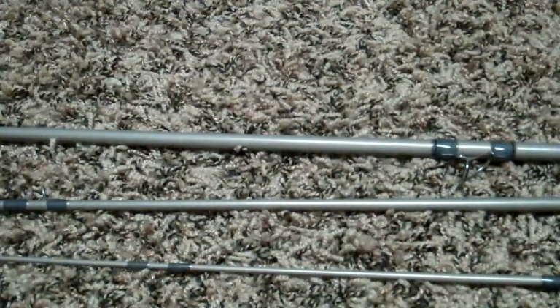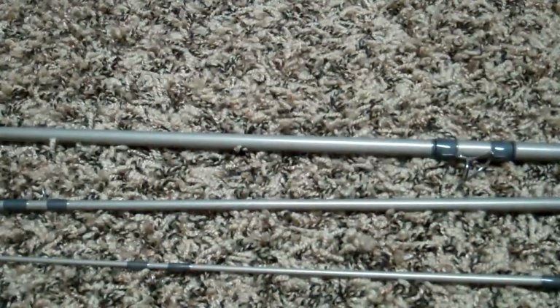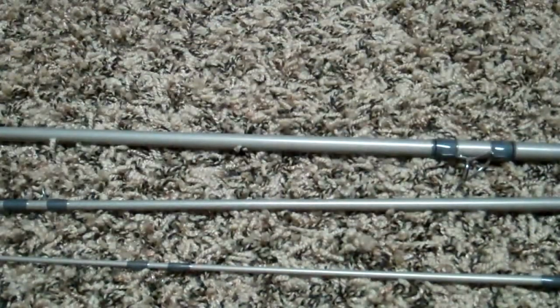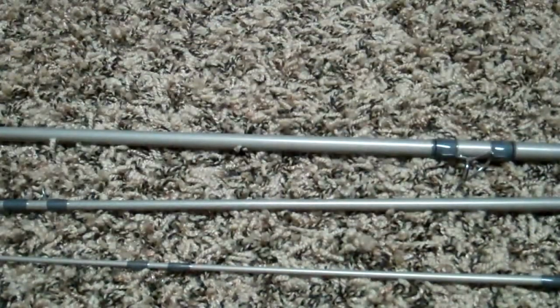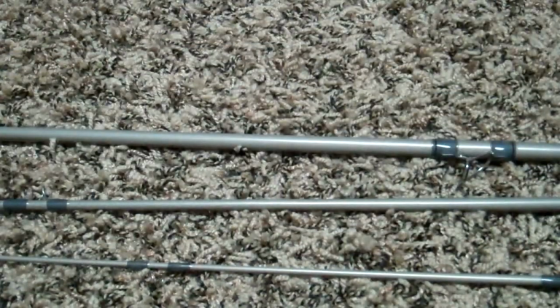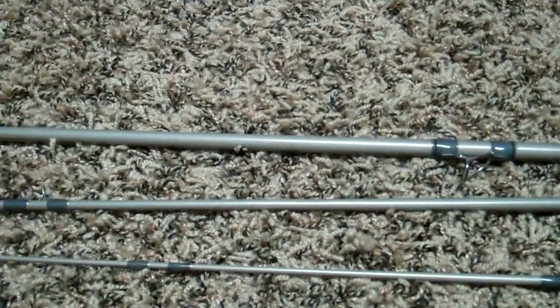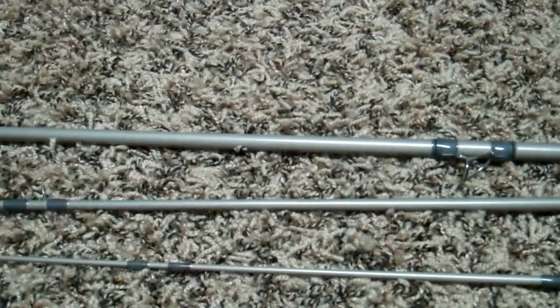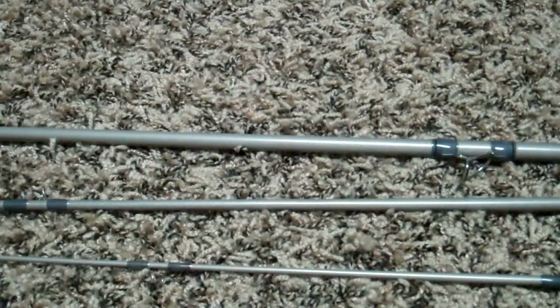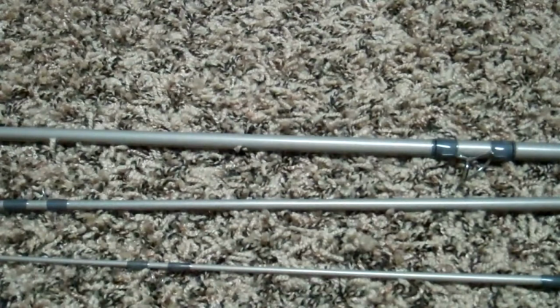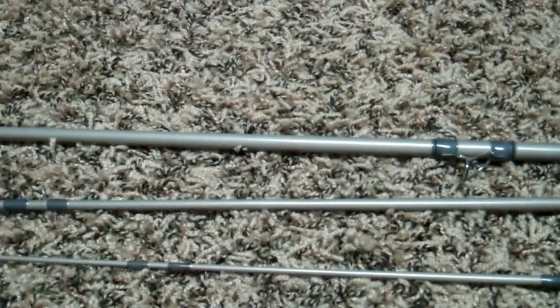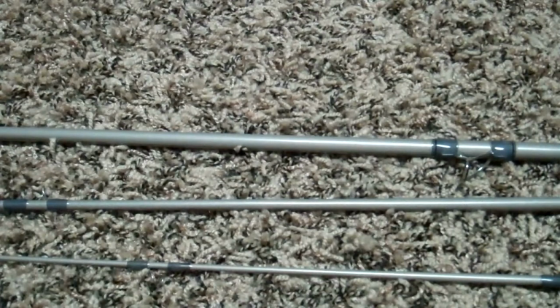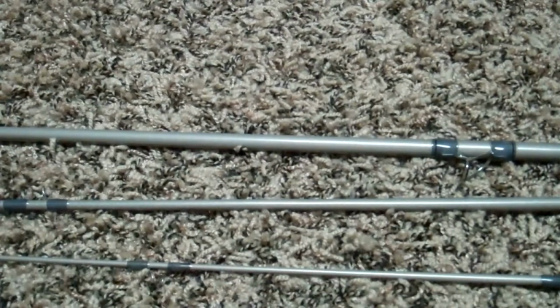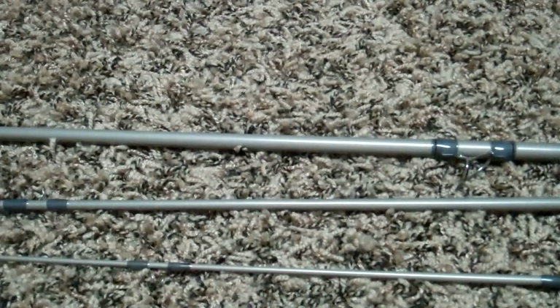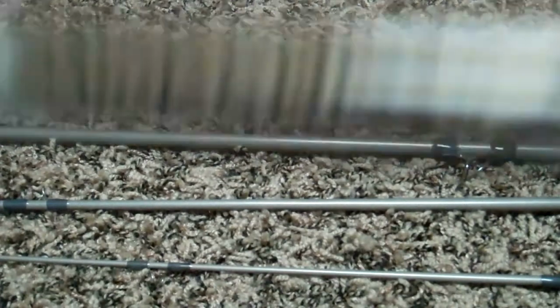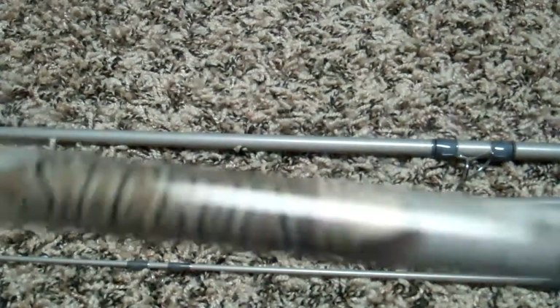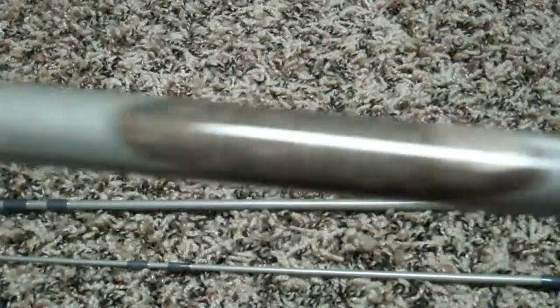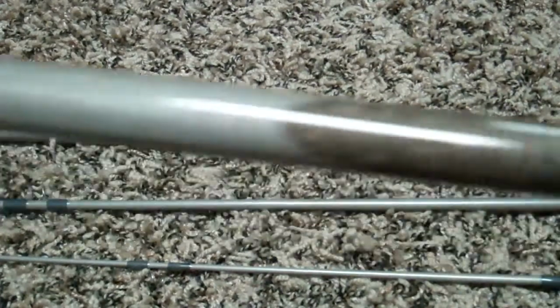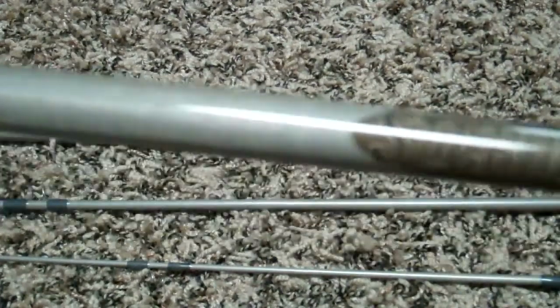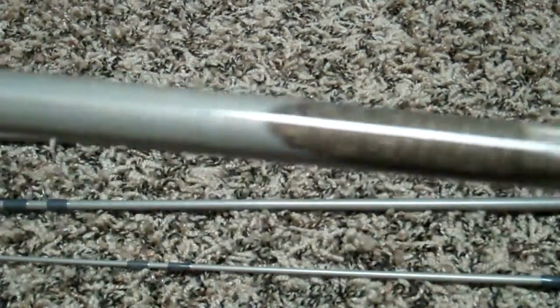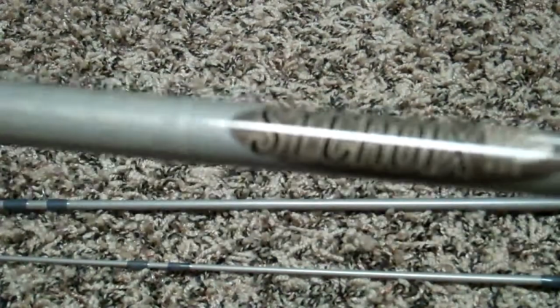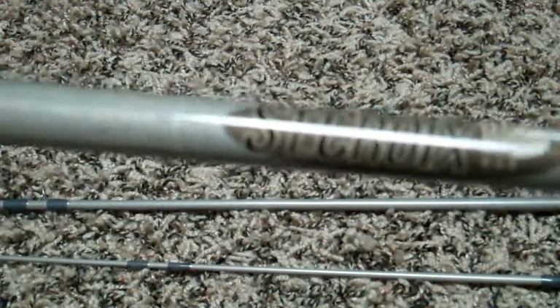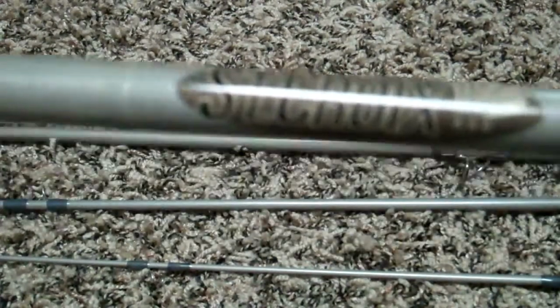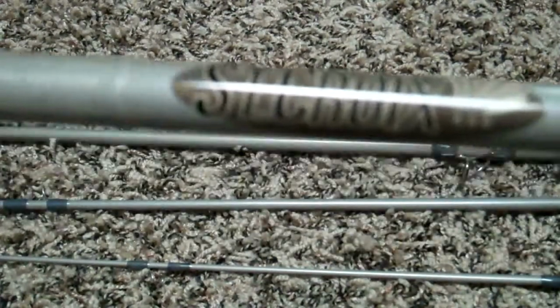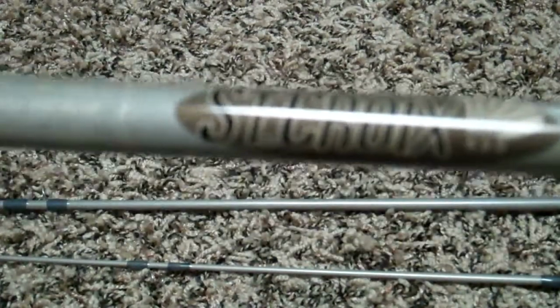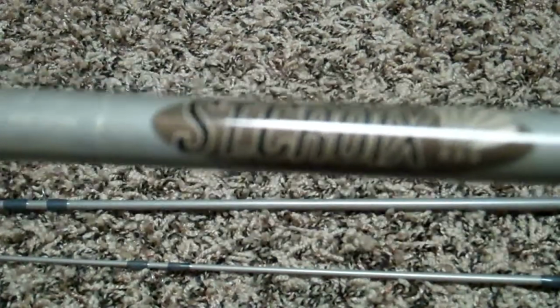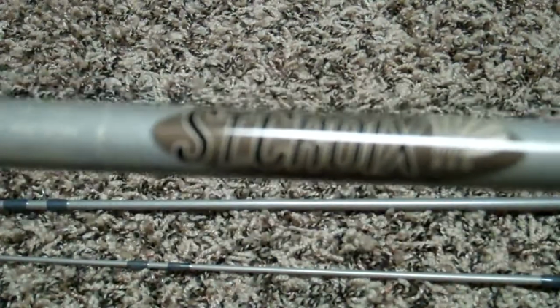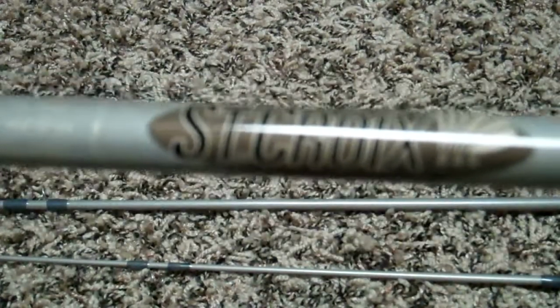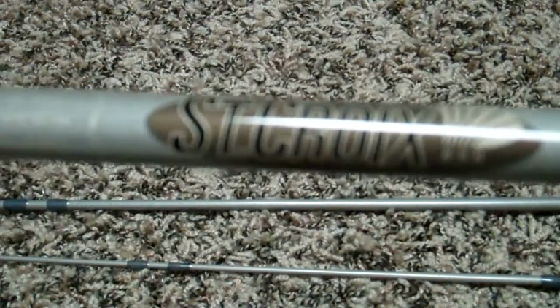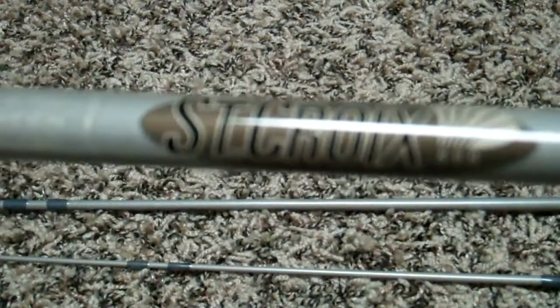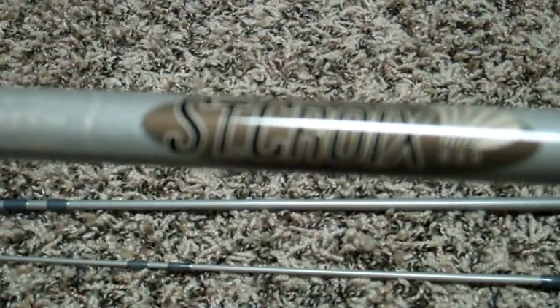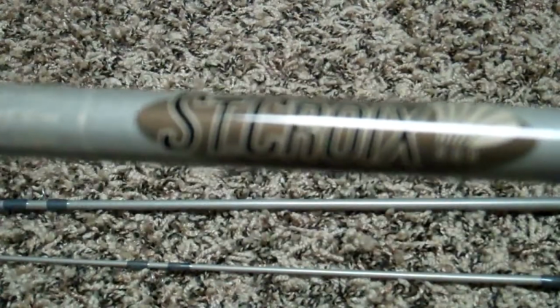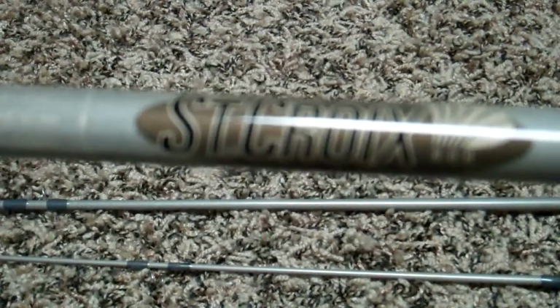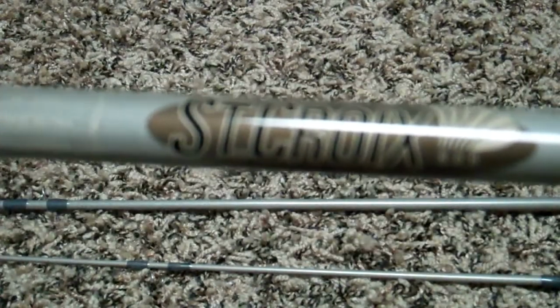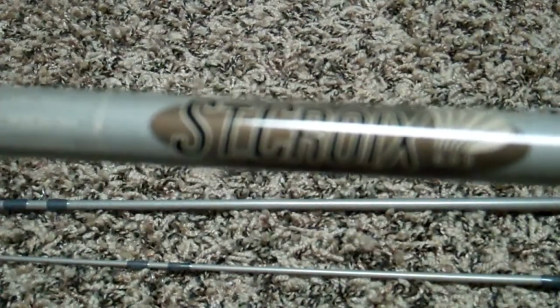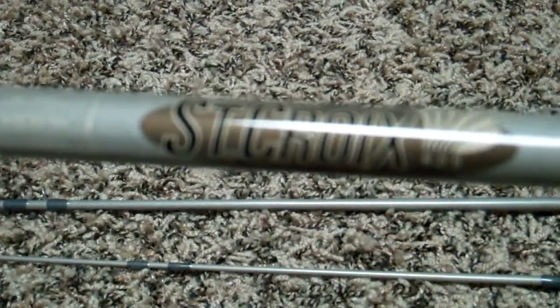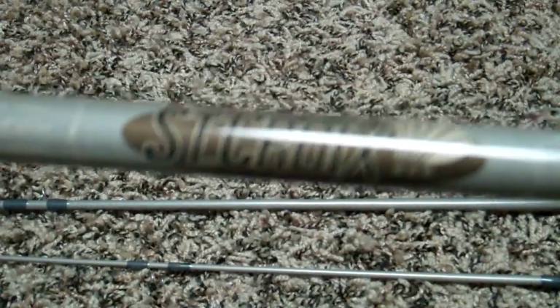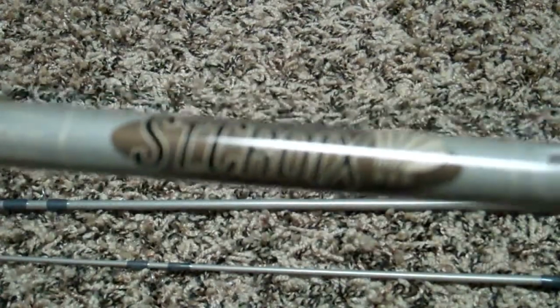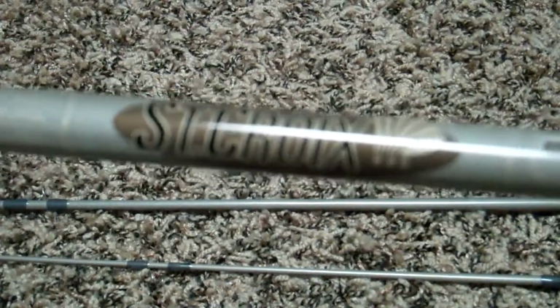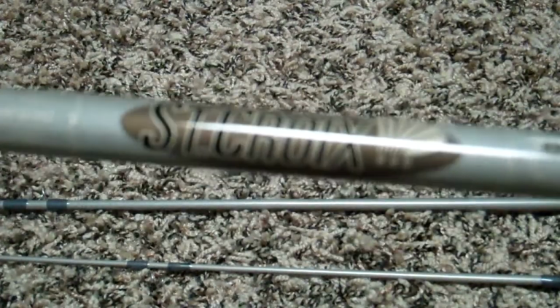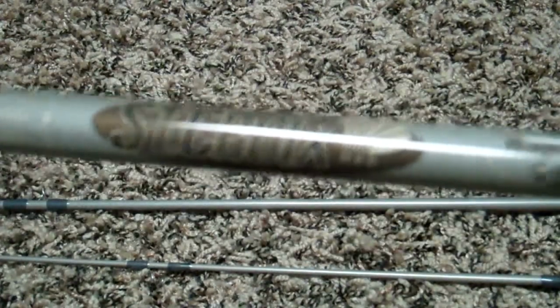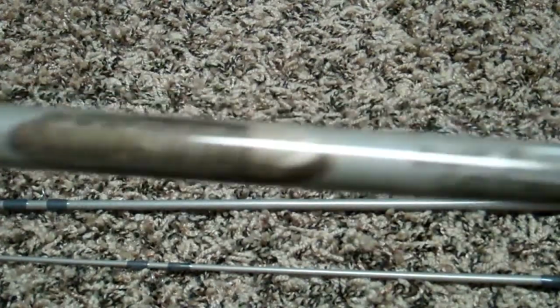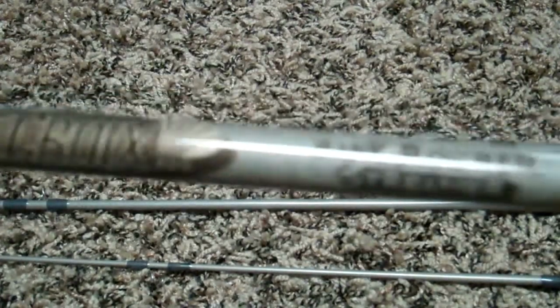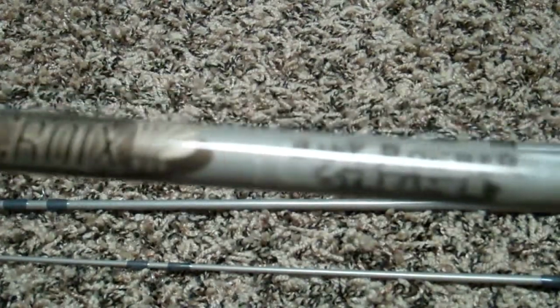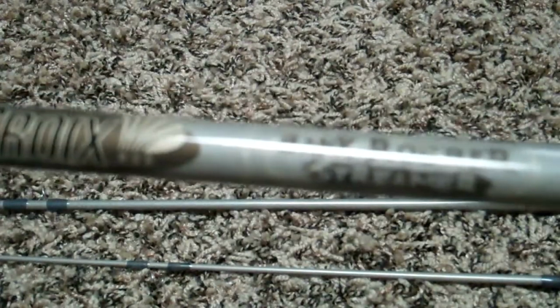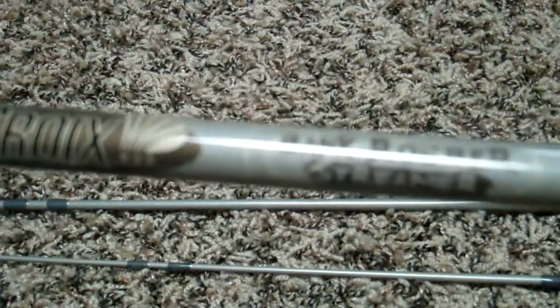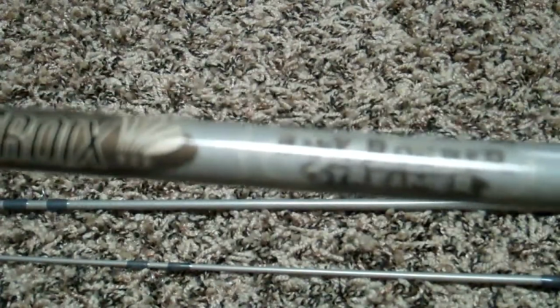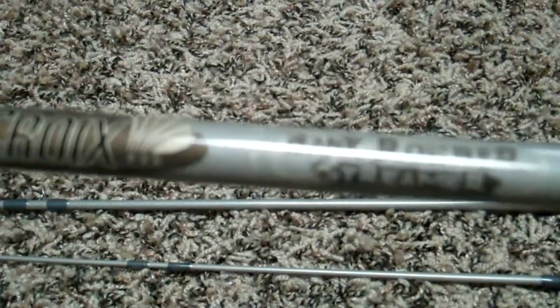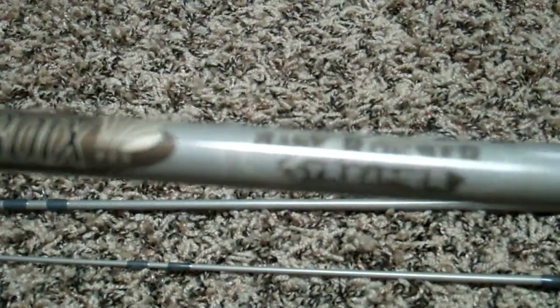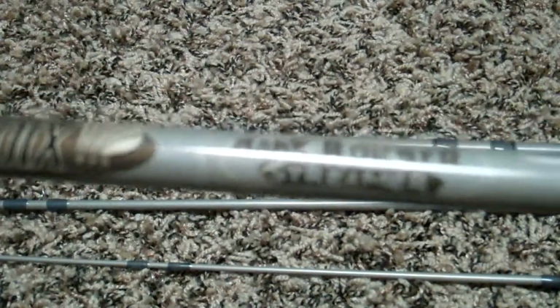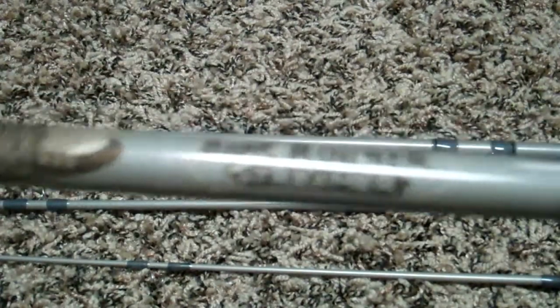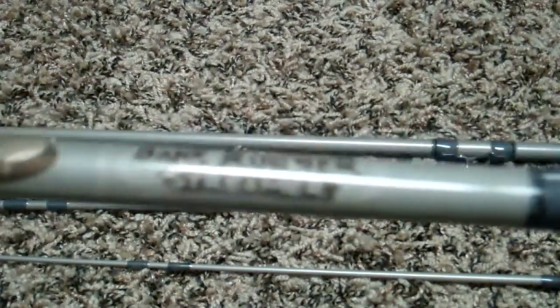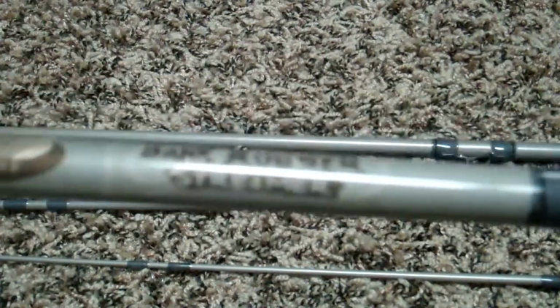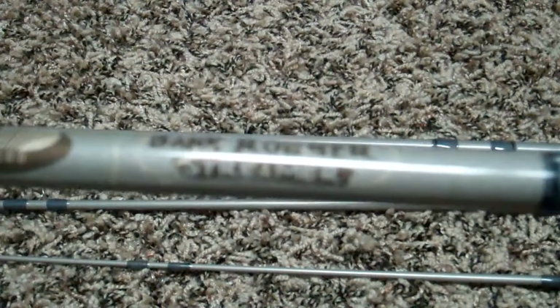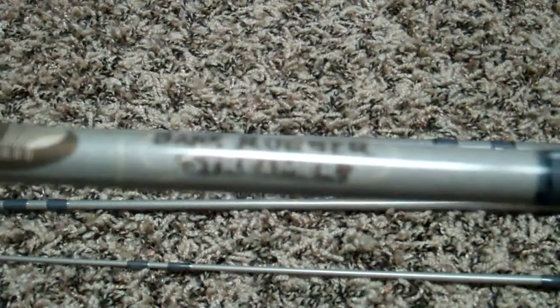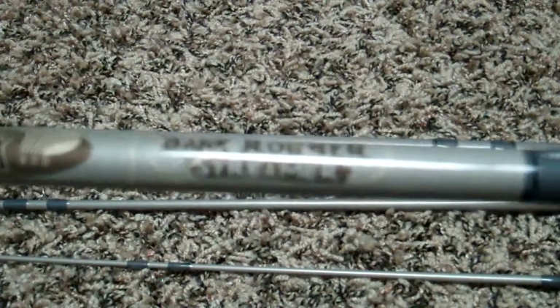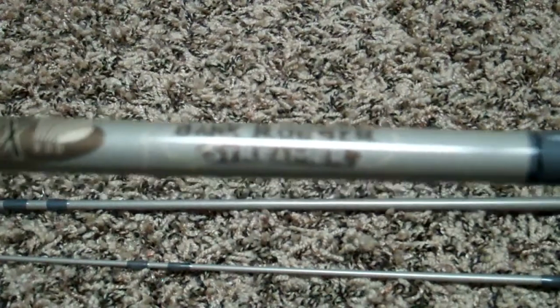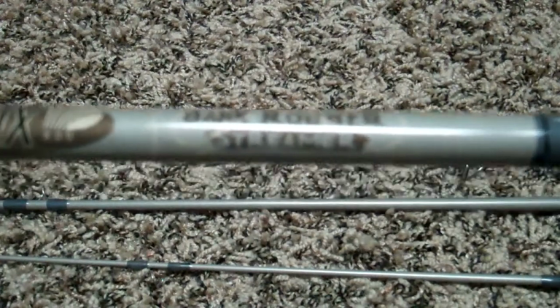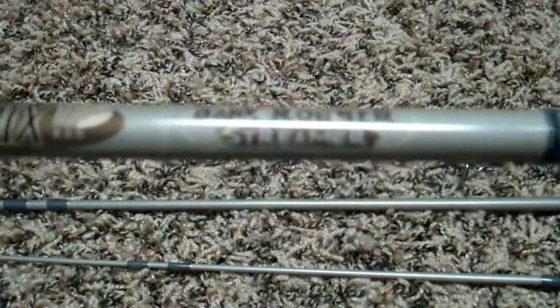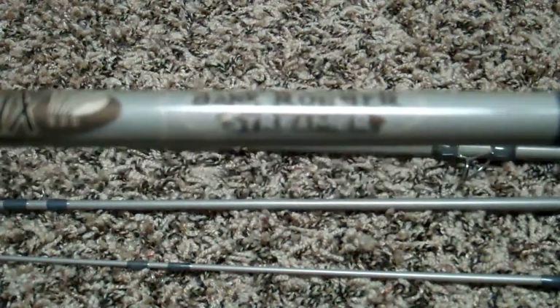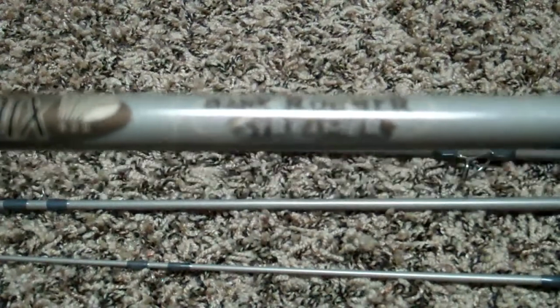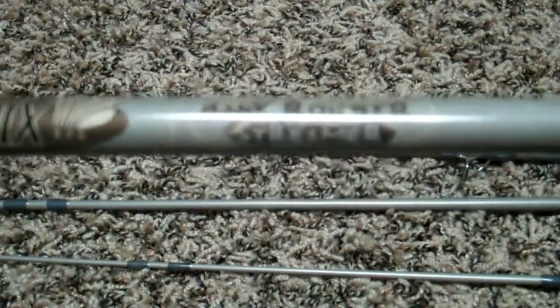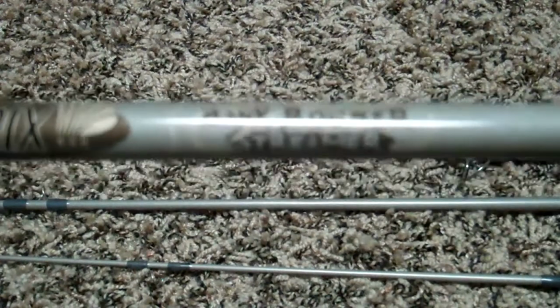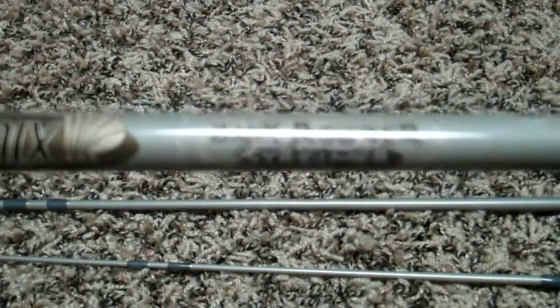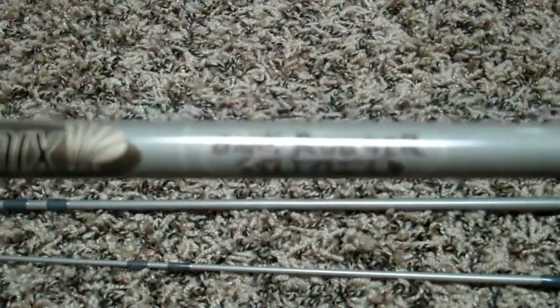Moving up, there's the St. Croix logo and the Bank Robber logo.